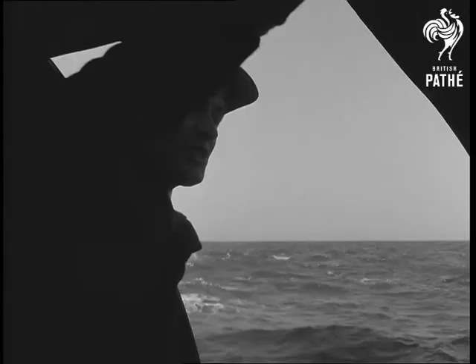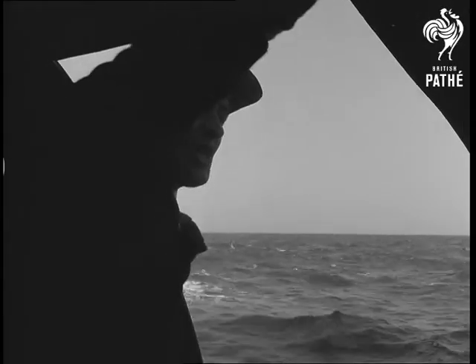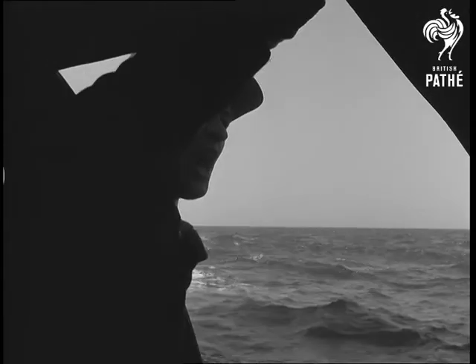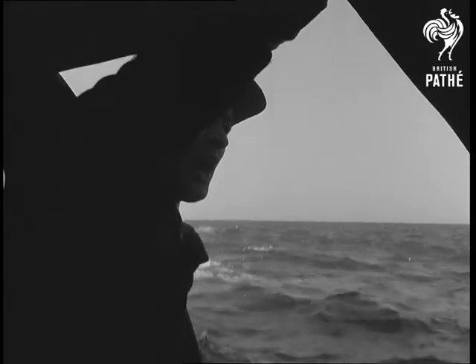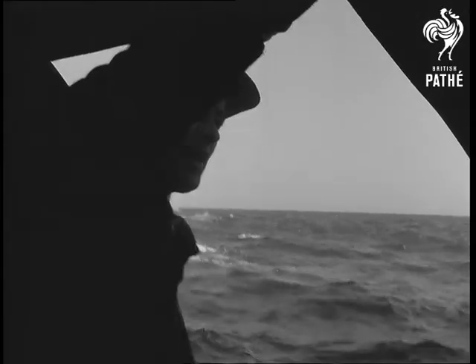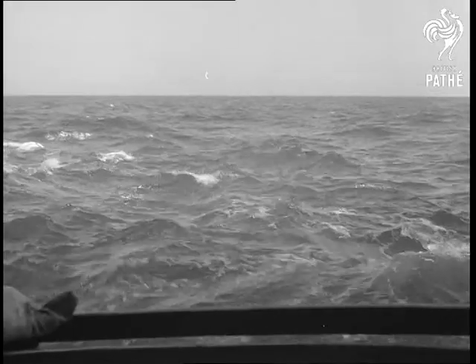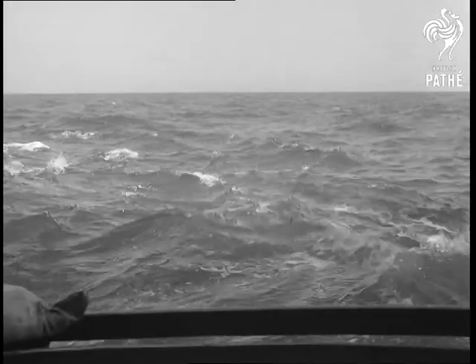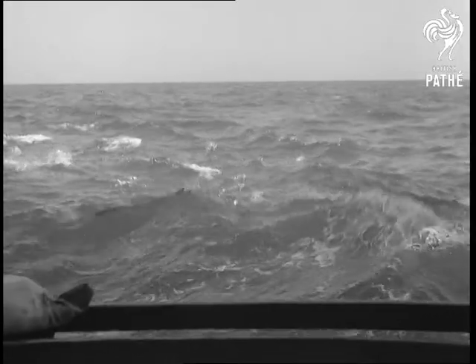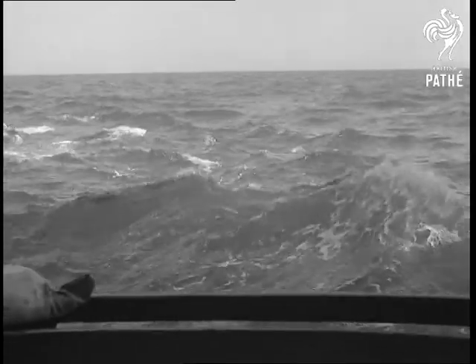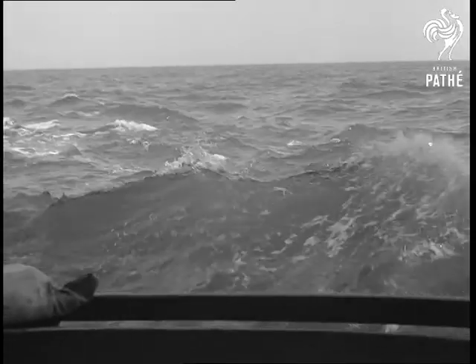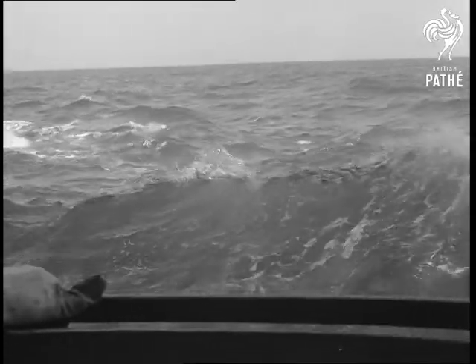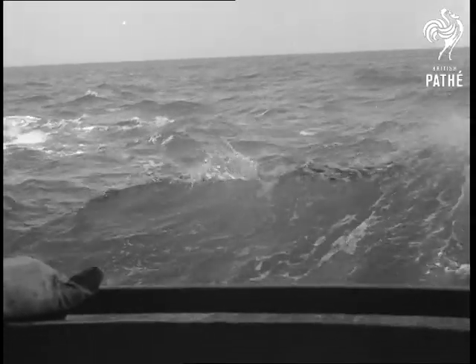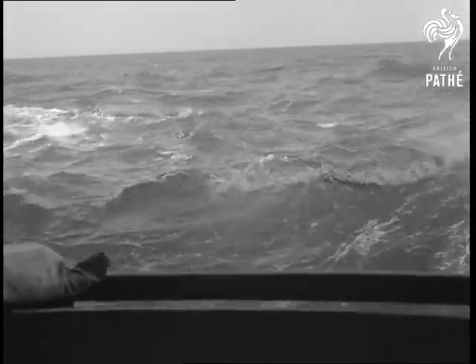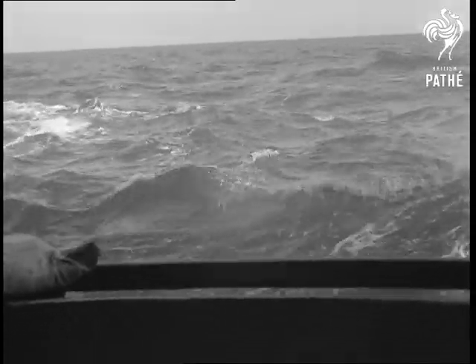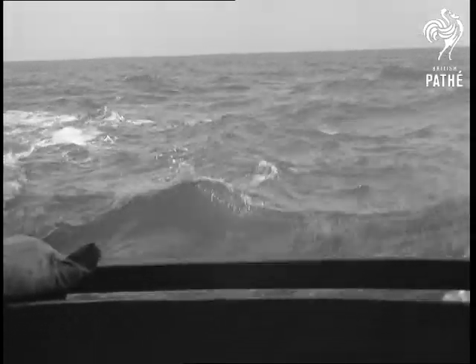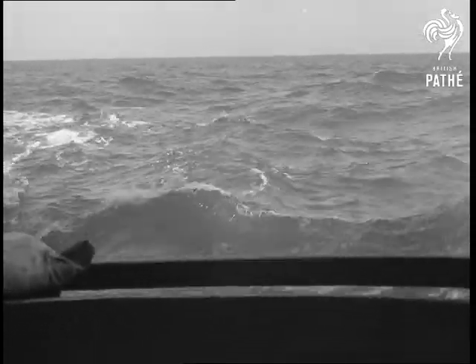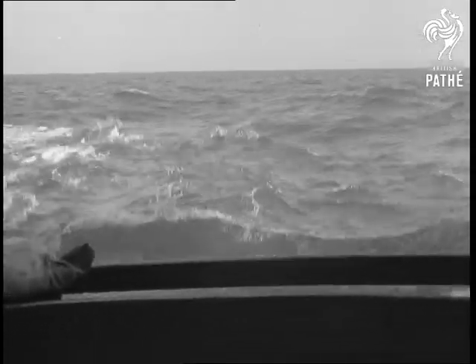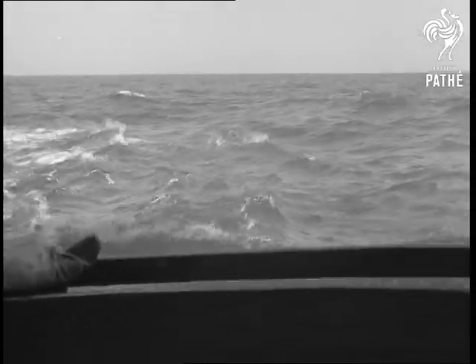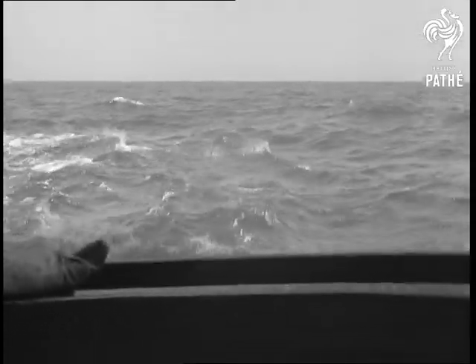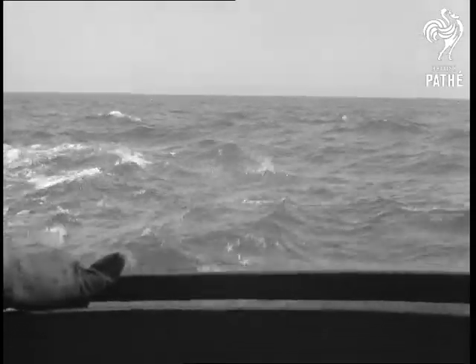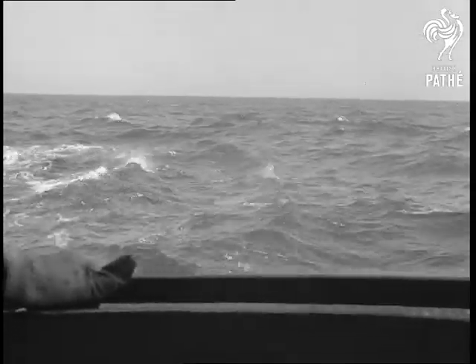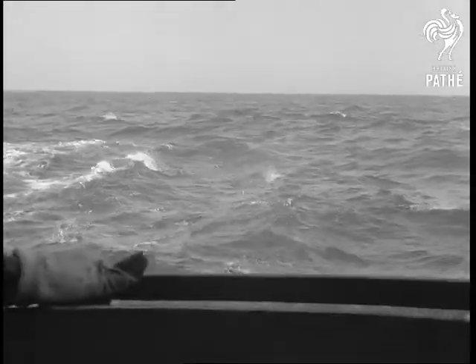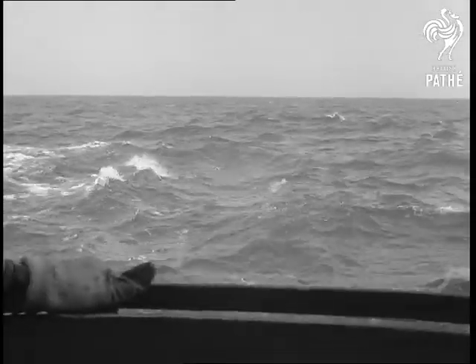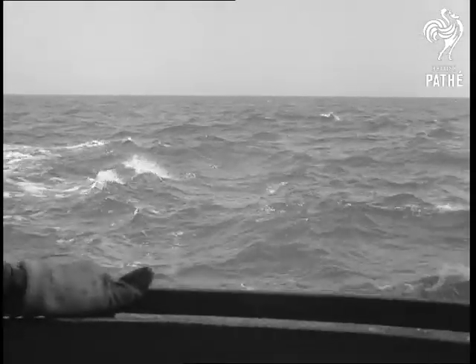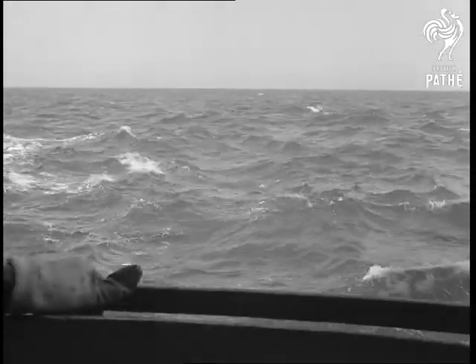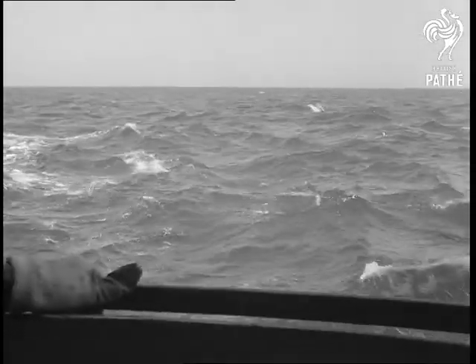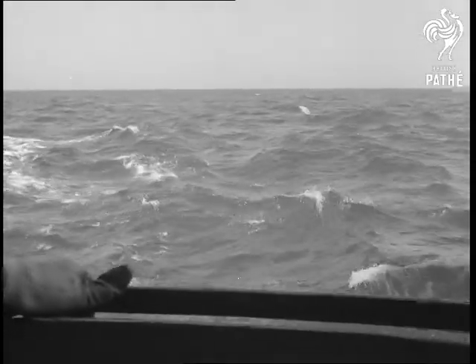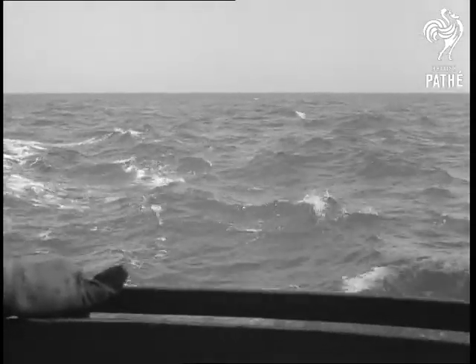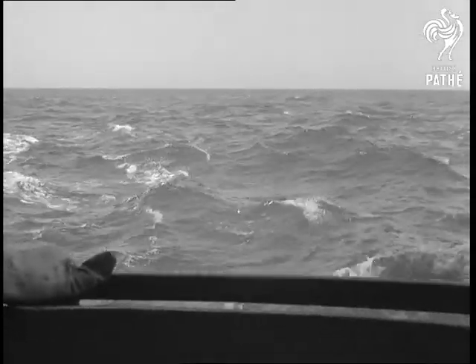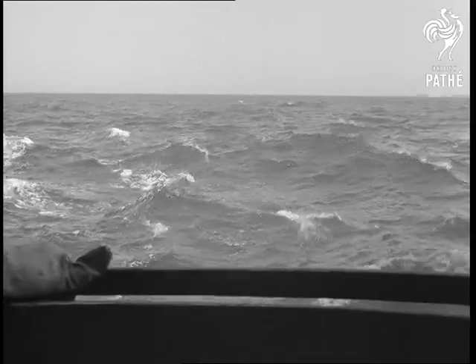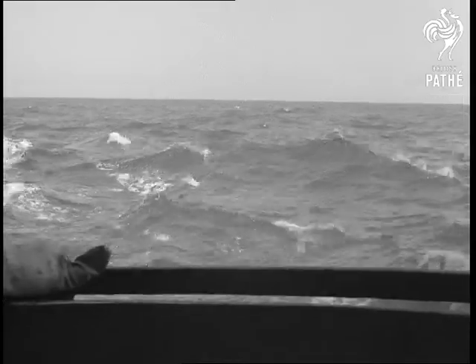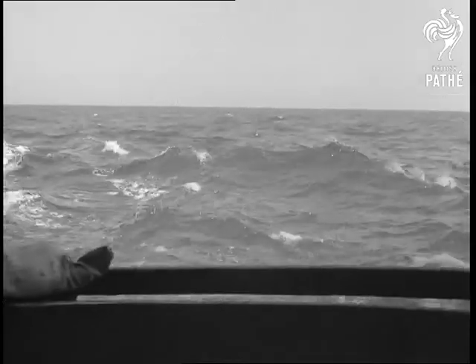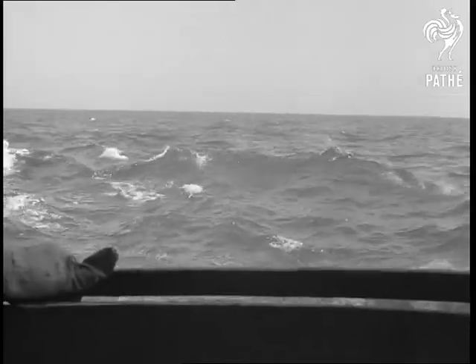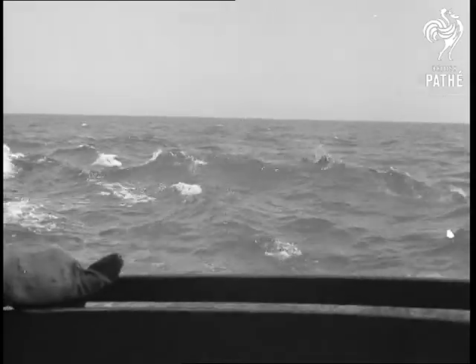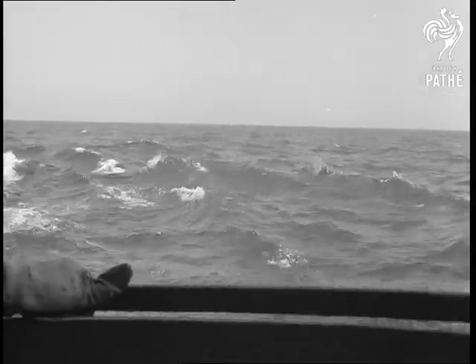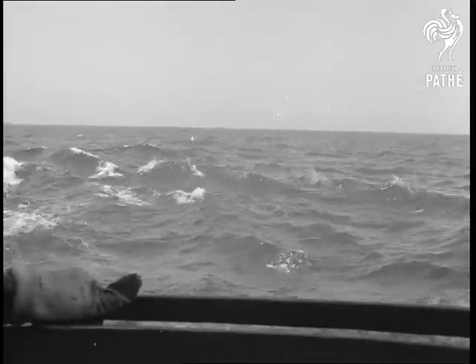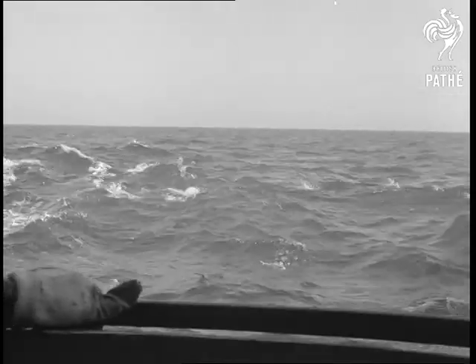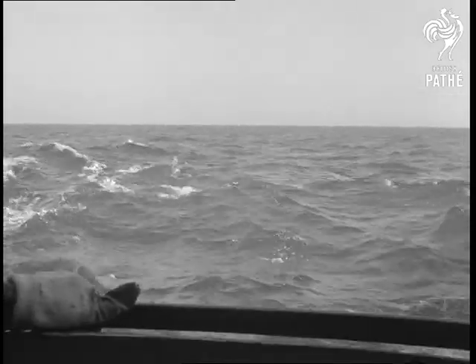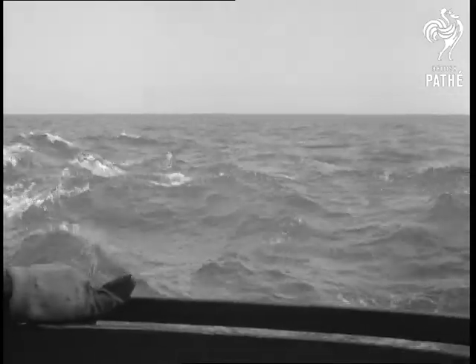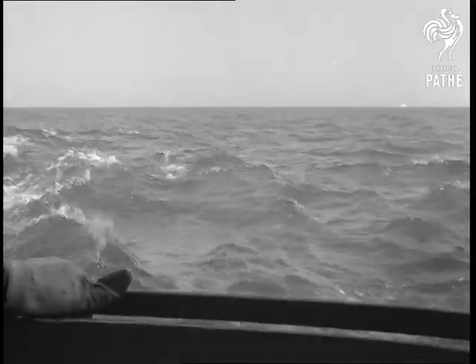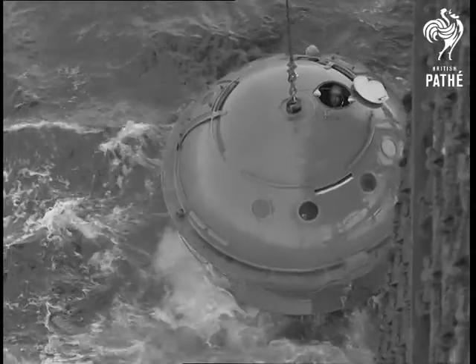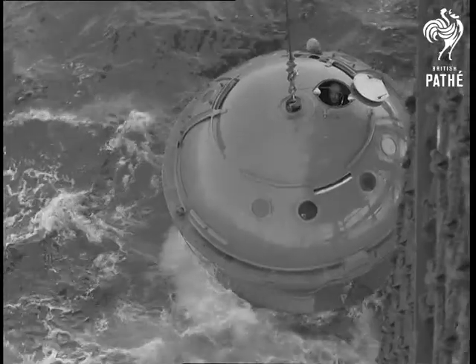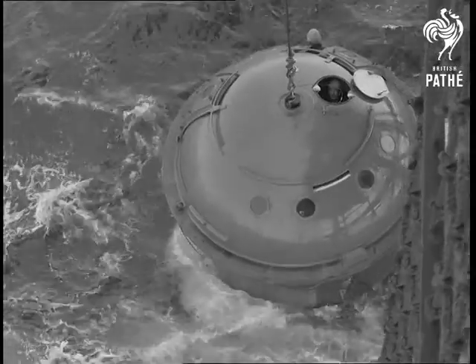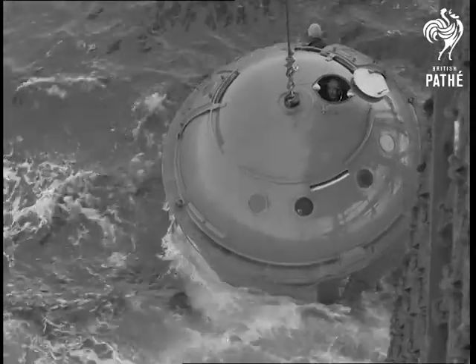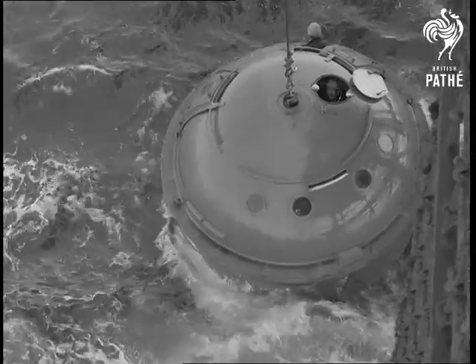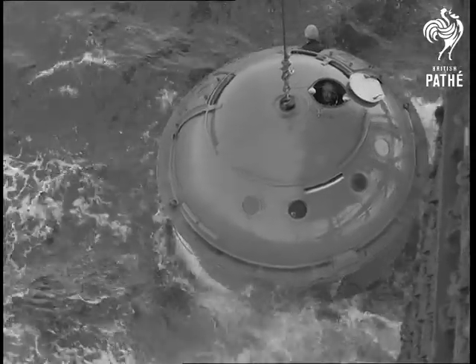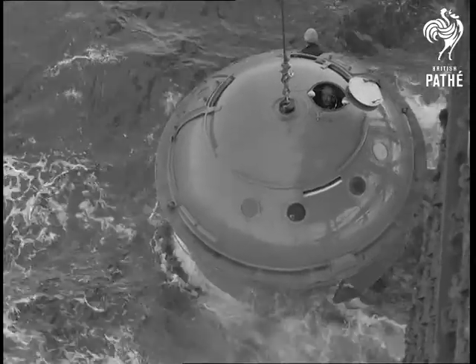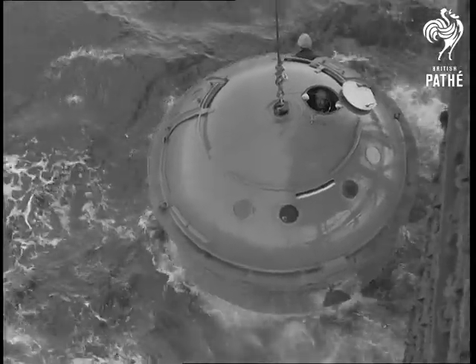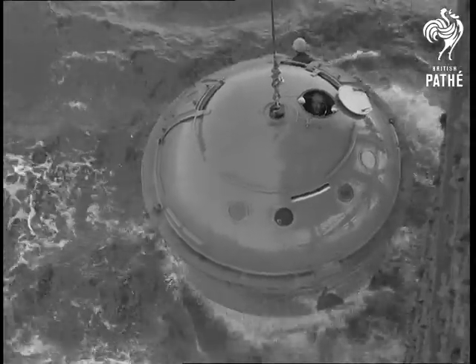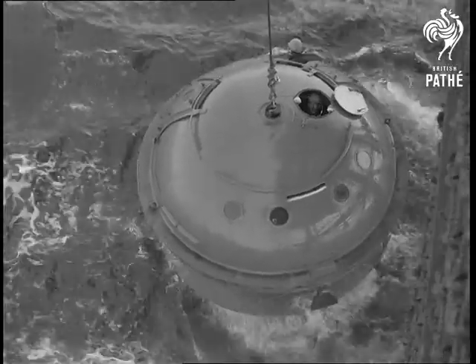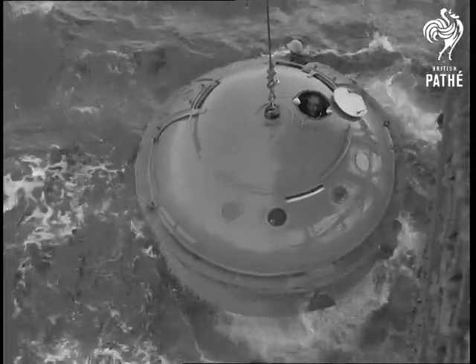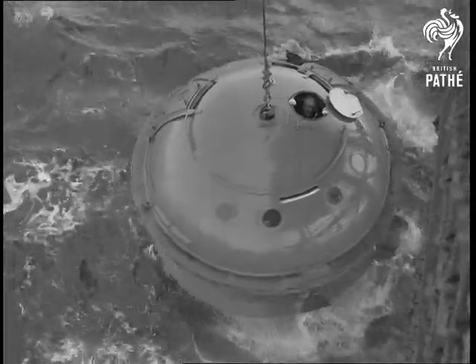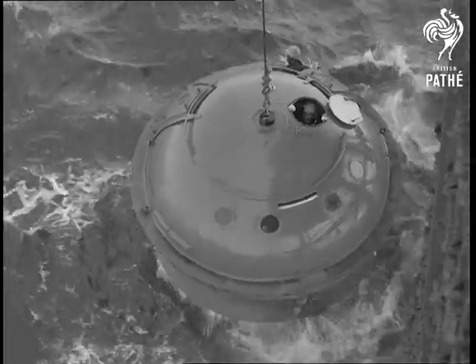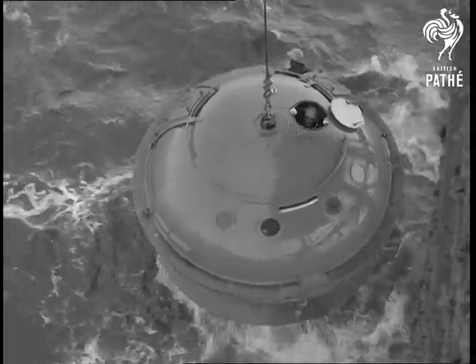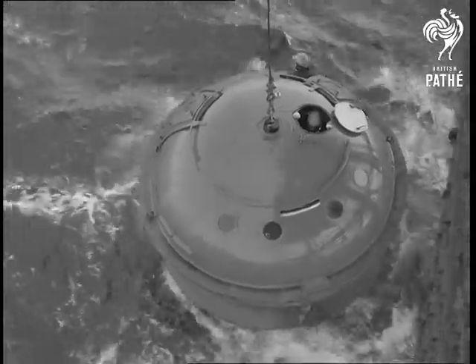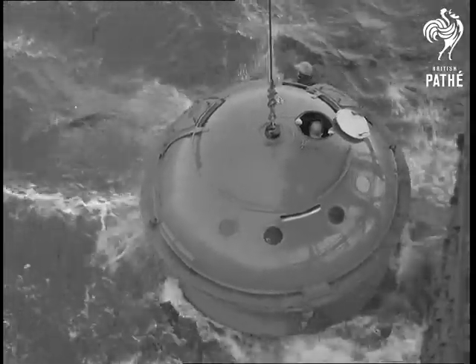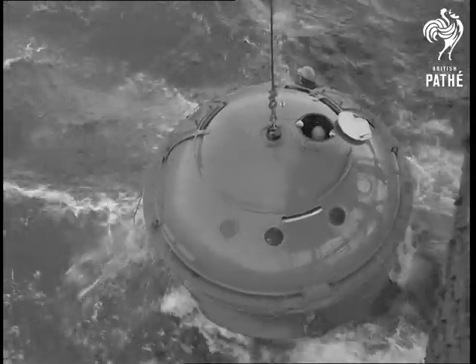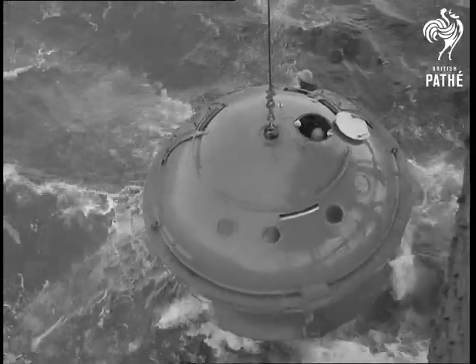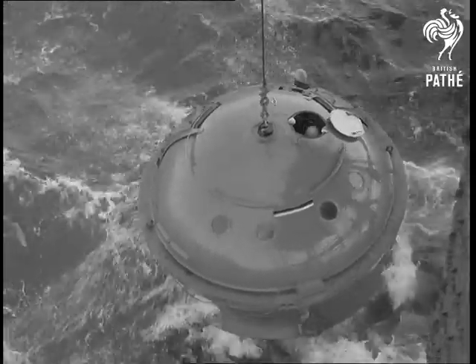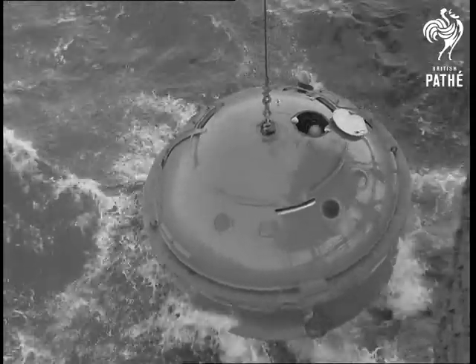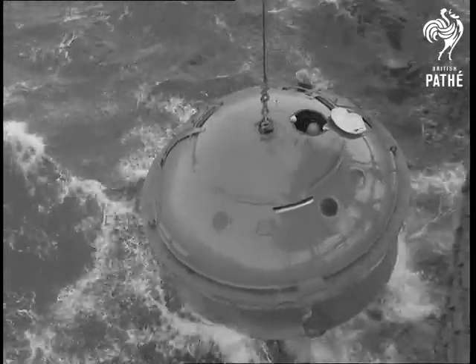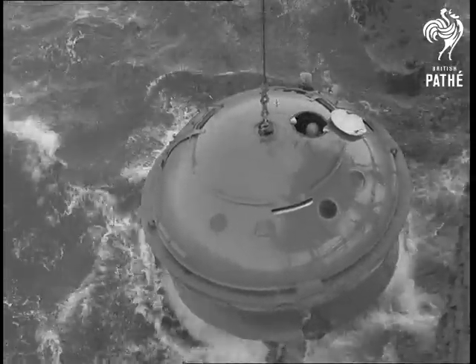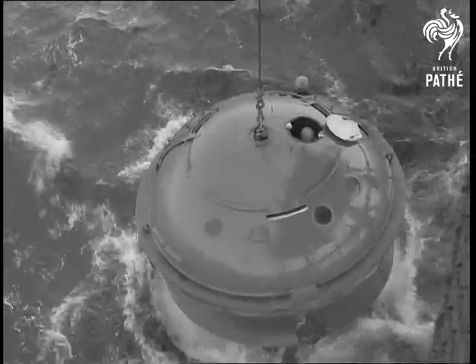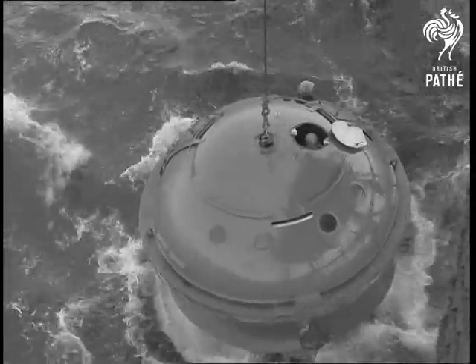The capsule is excellent protection for the men who risk their lives in the search for natural gas.